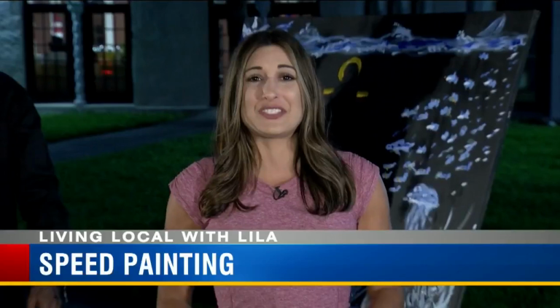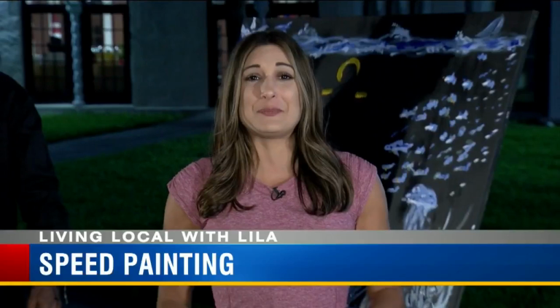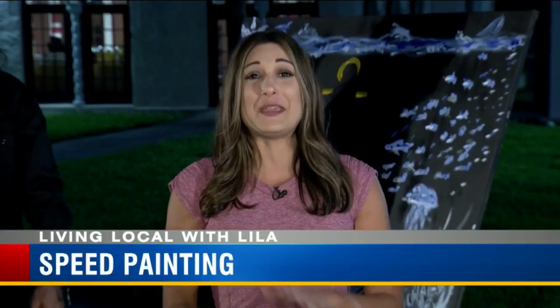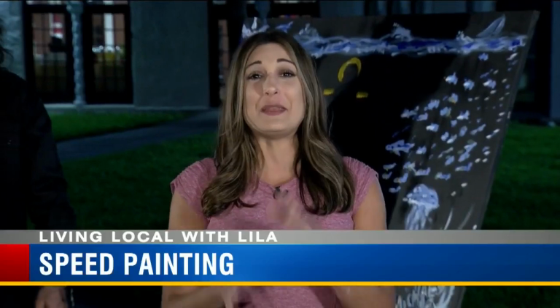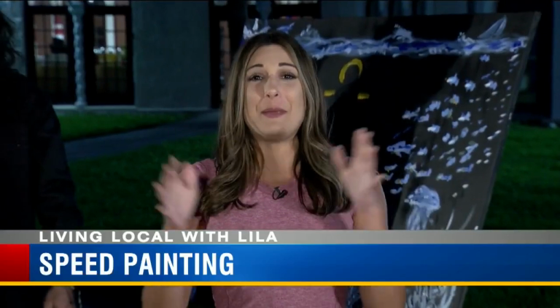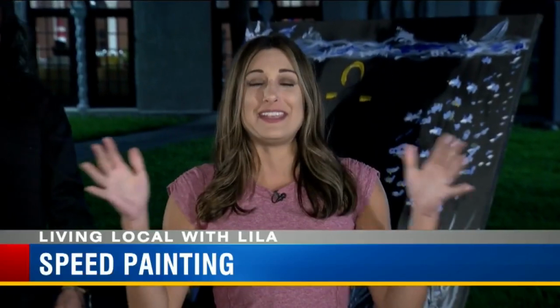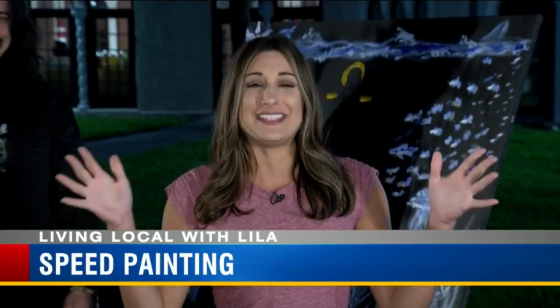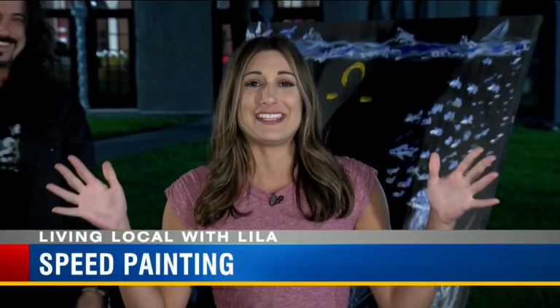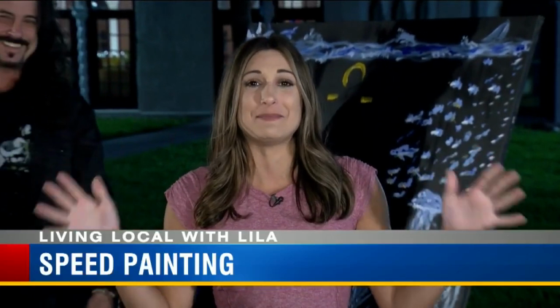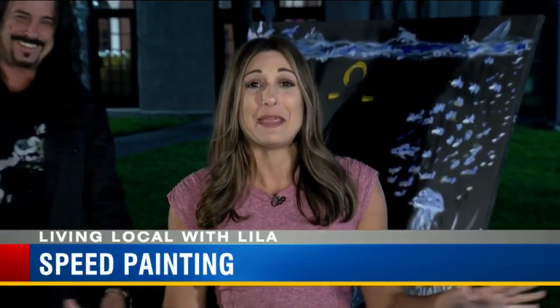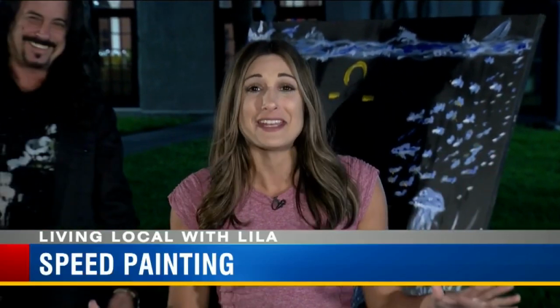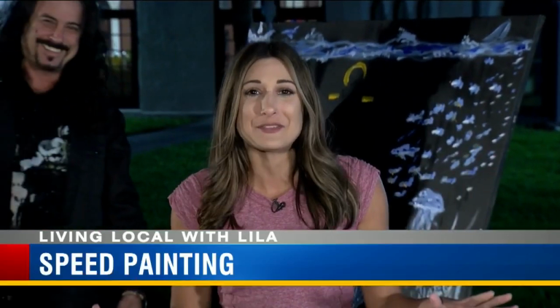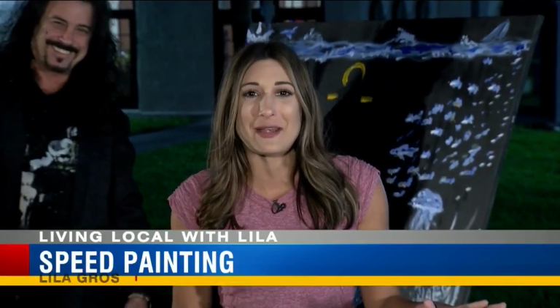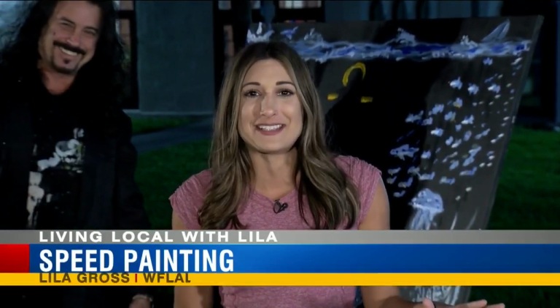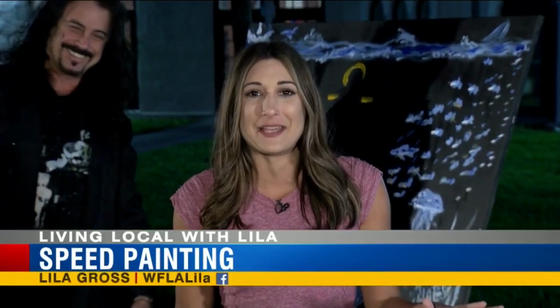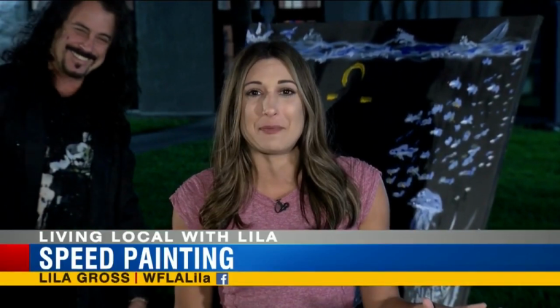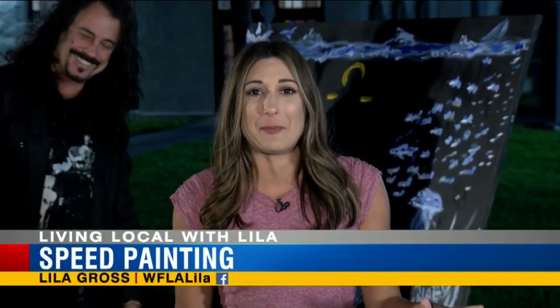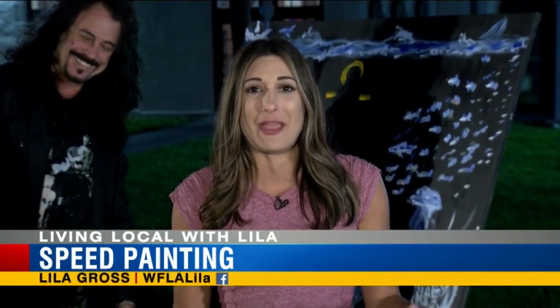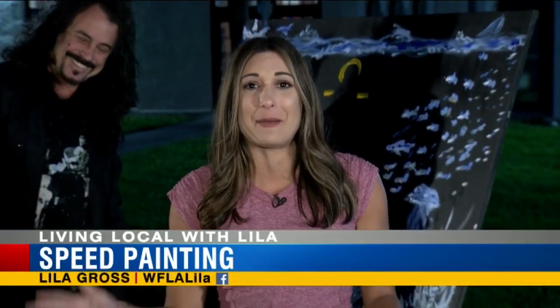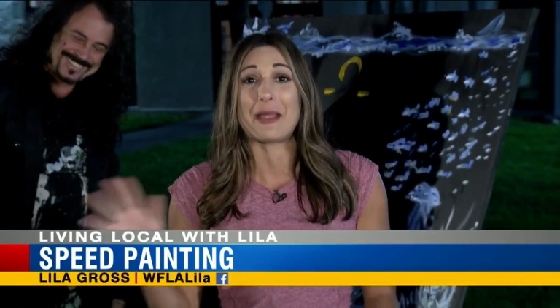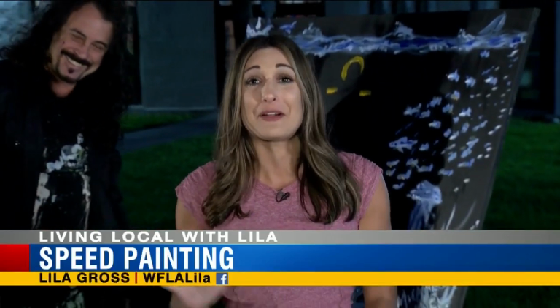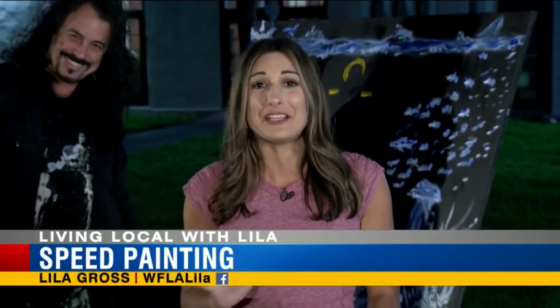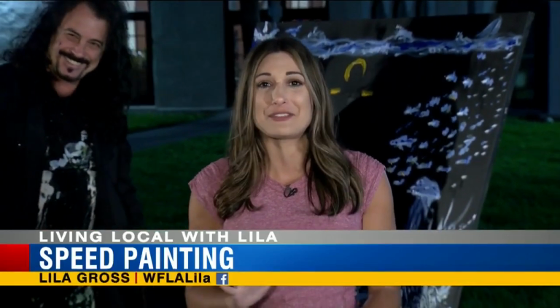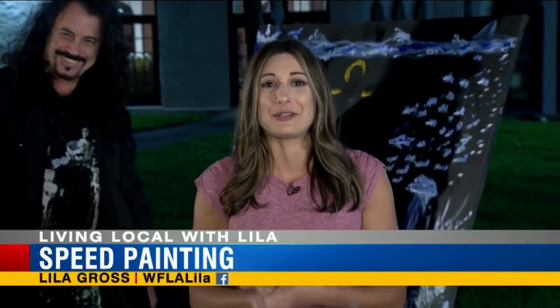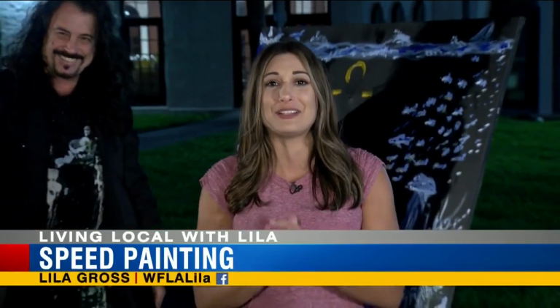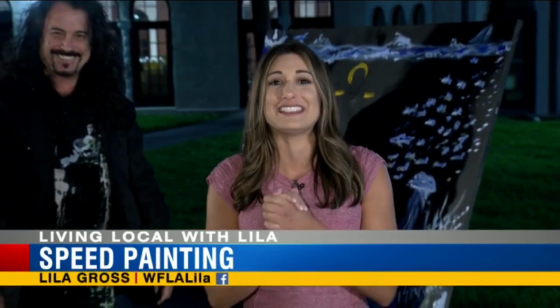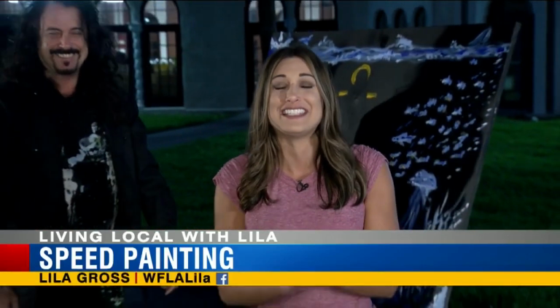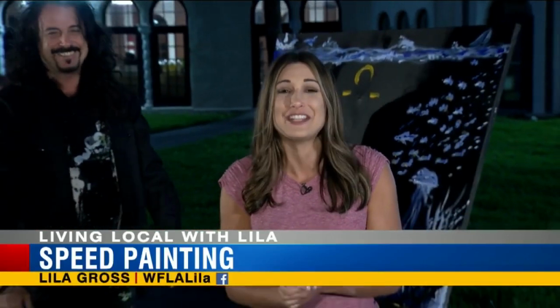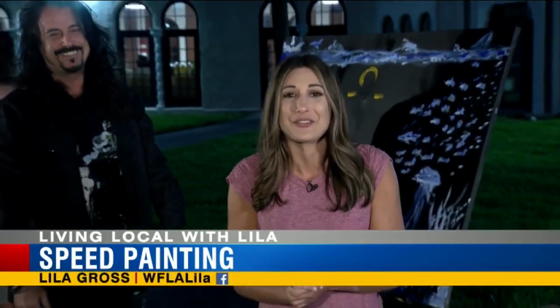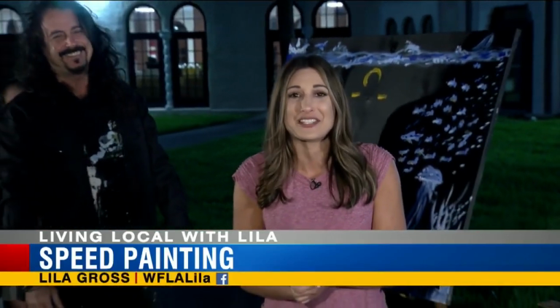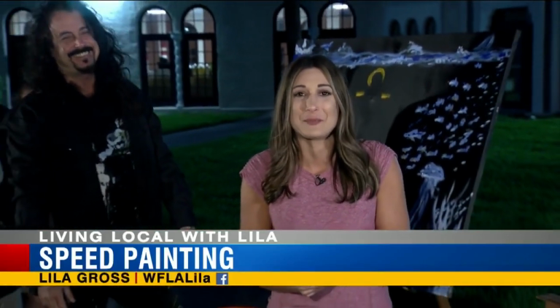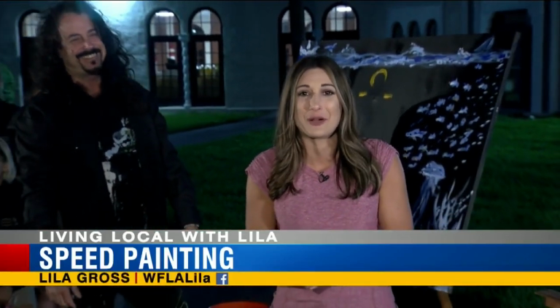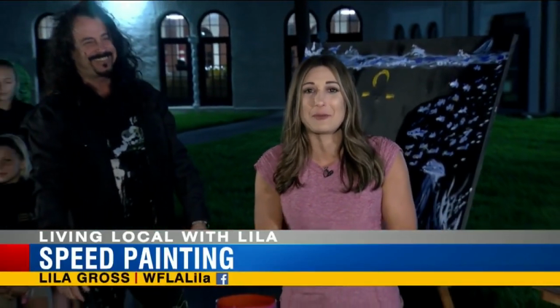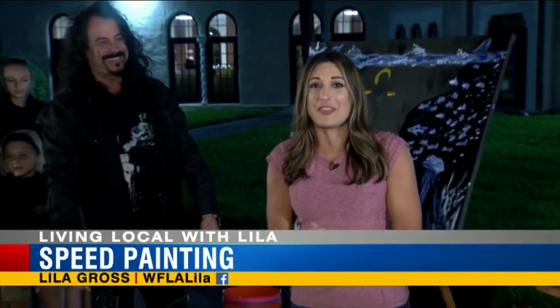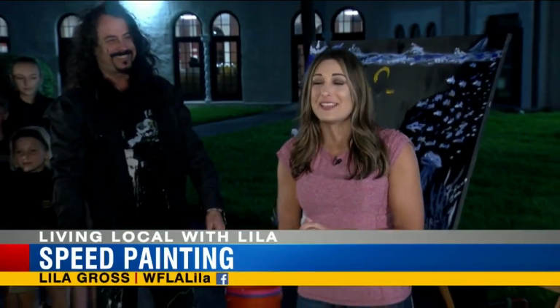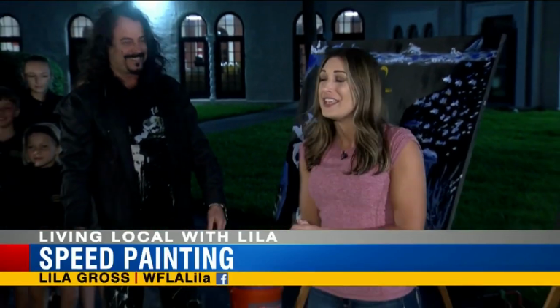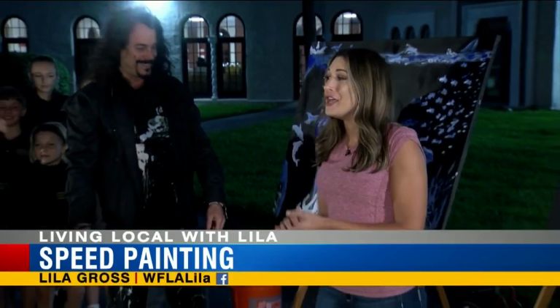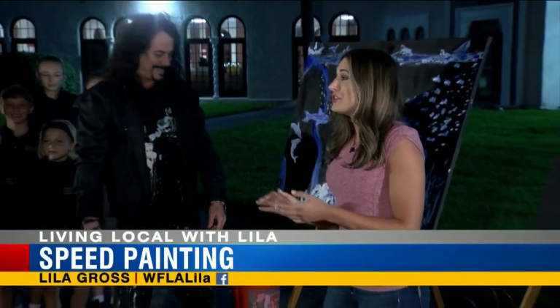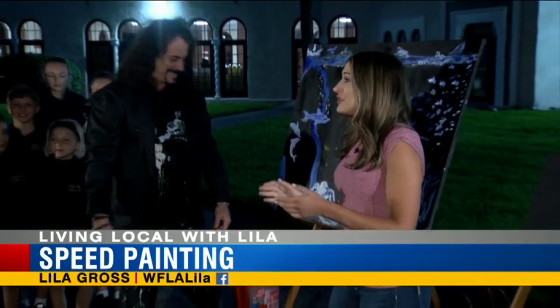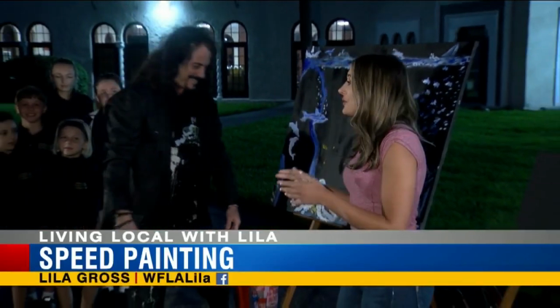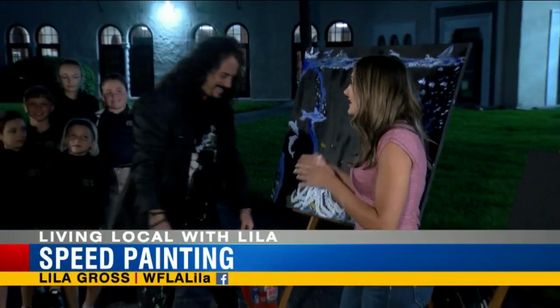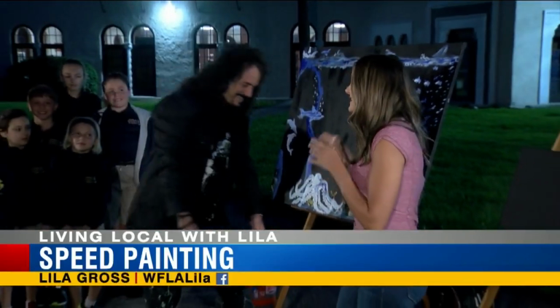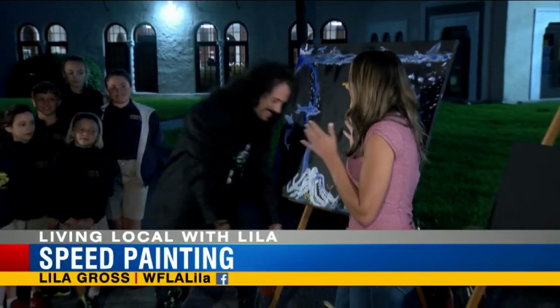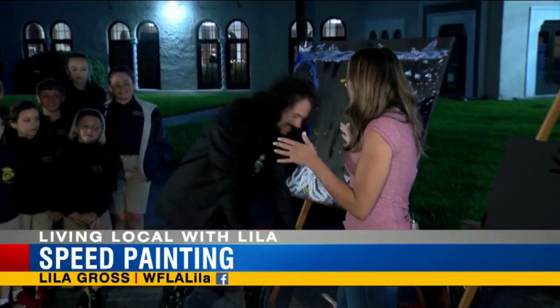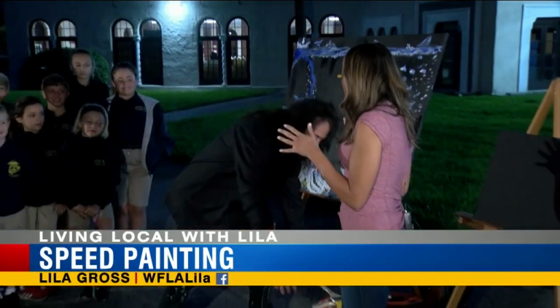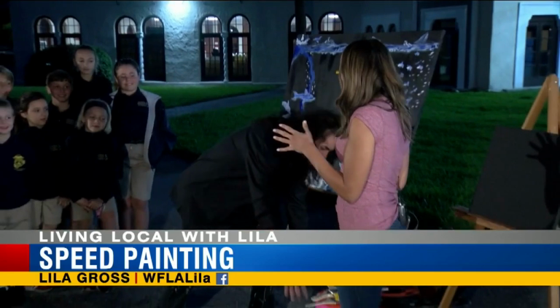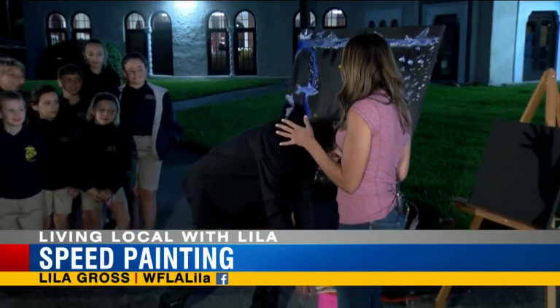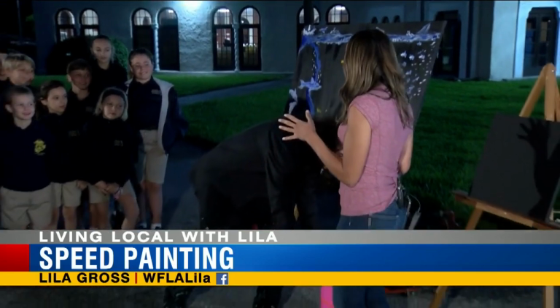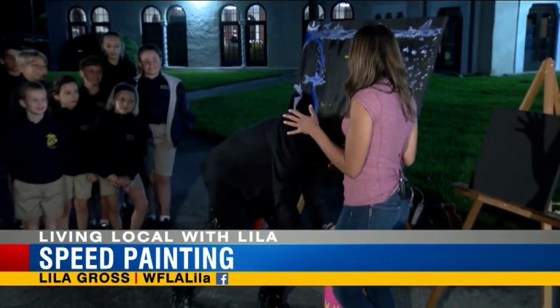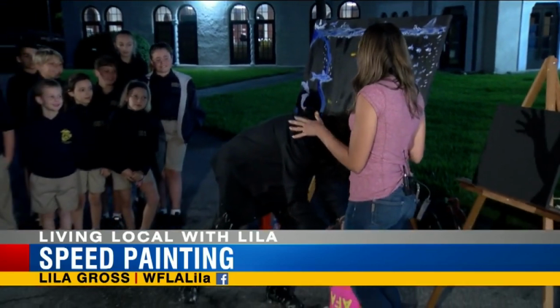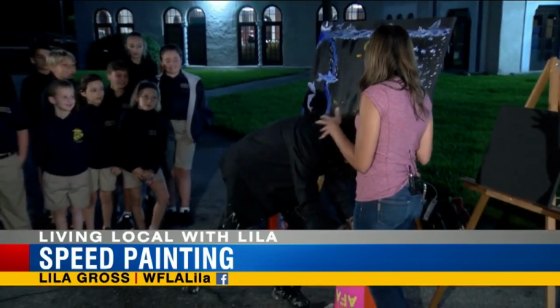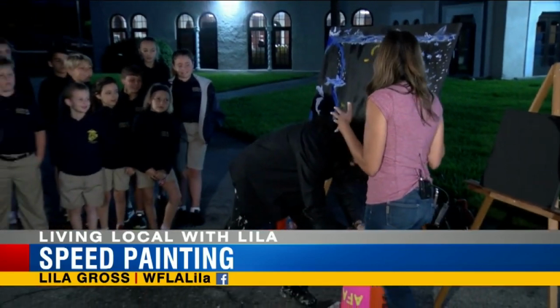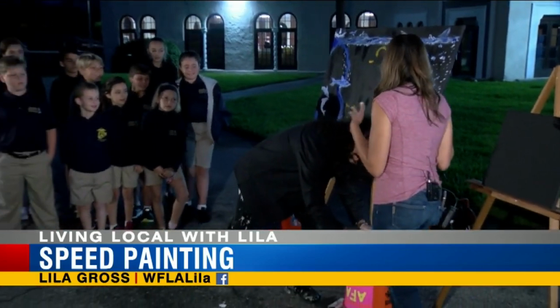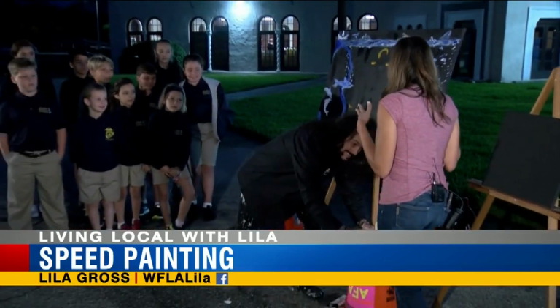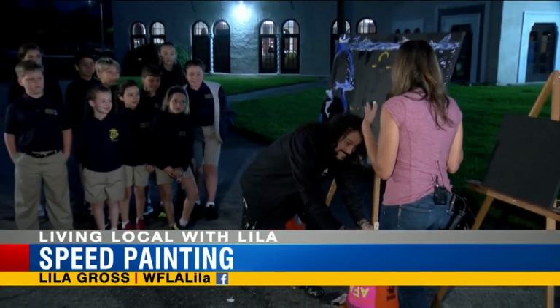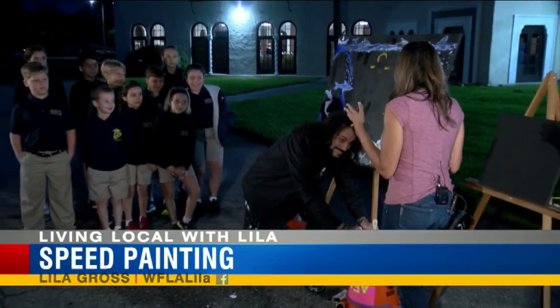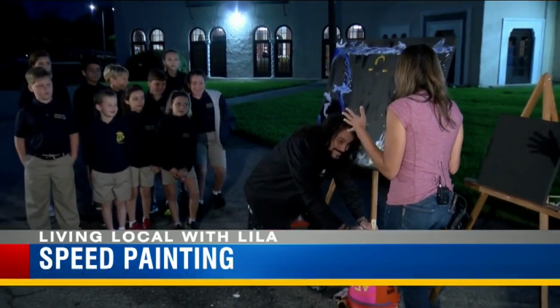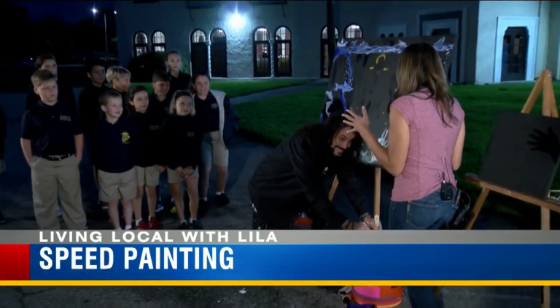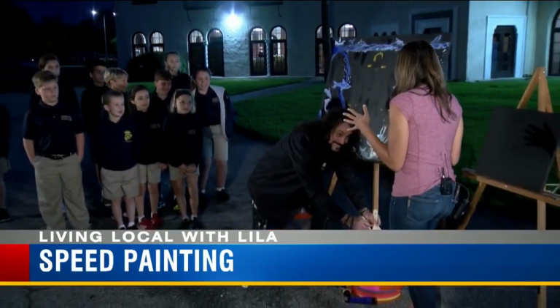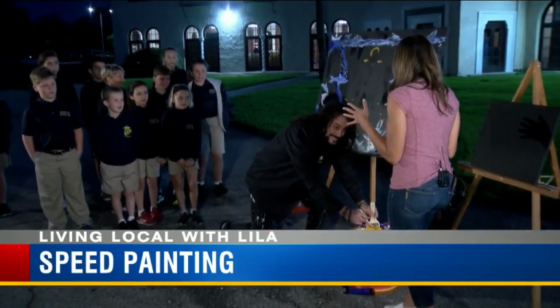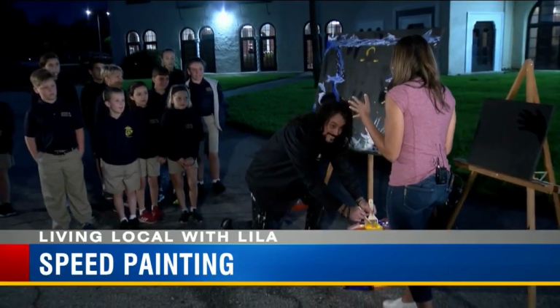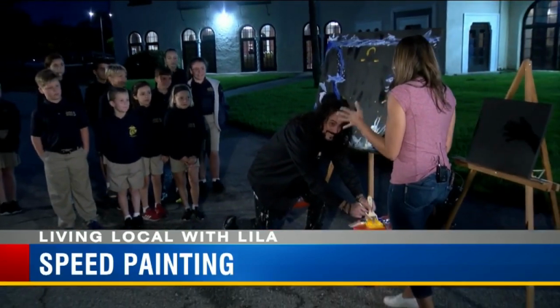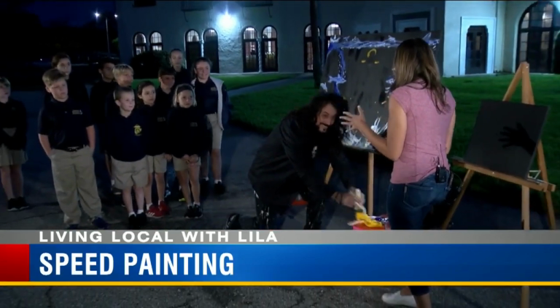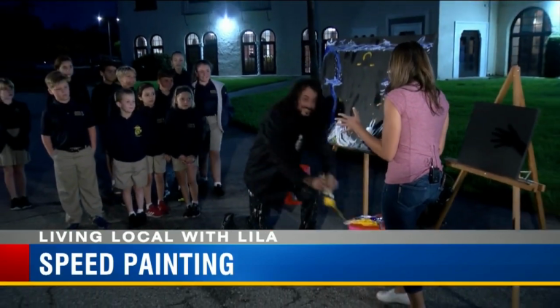We've had a little bit of speed painting make its way to Tampa Bay. Michael Israel is here this morning with us to show us exactly how it's done. Michael, can you tell us what speed painting is?